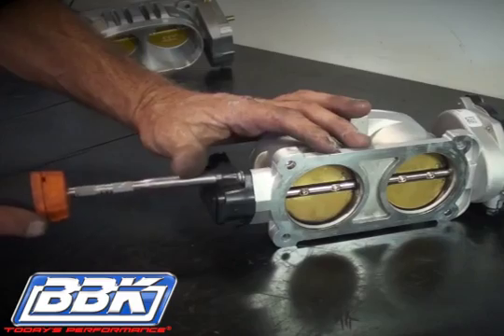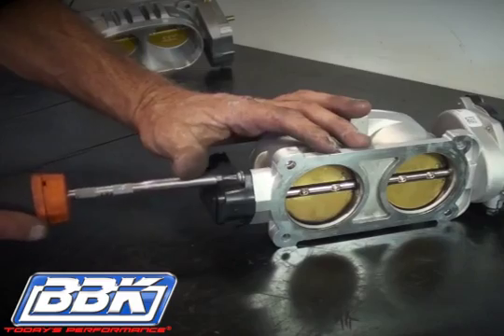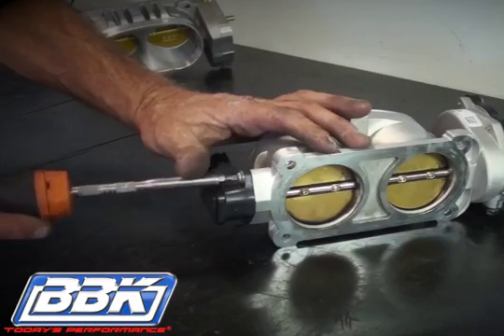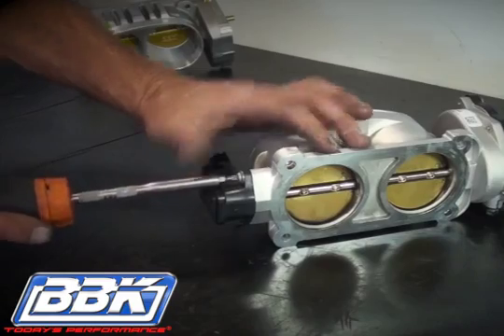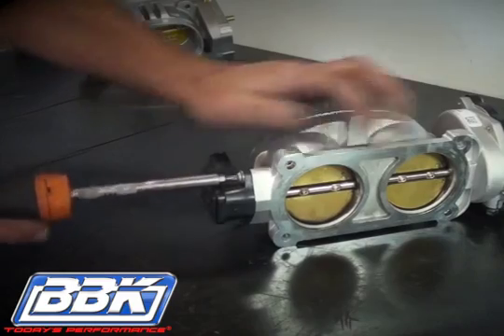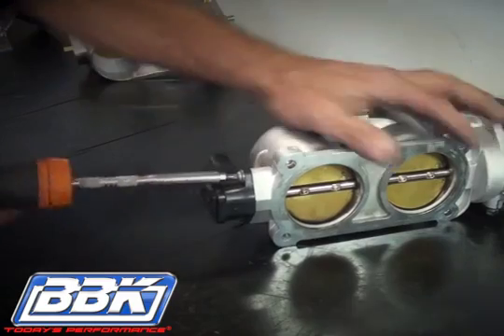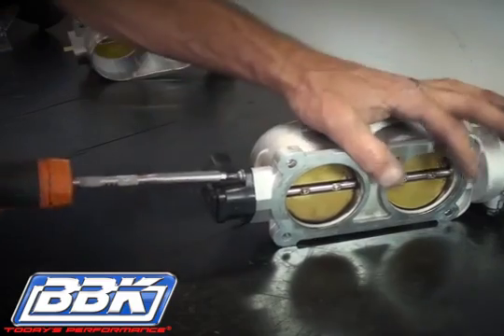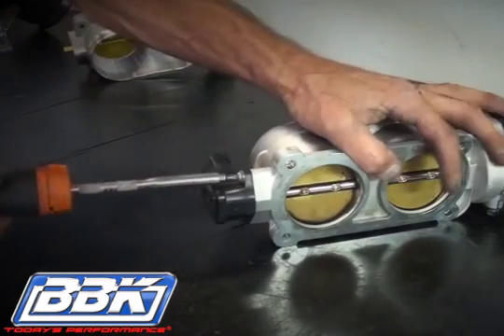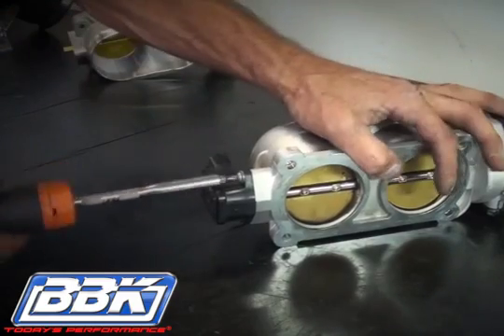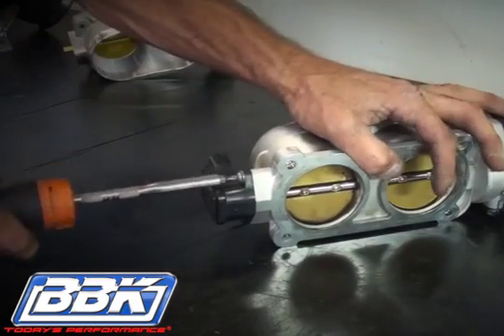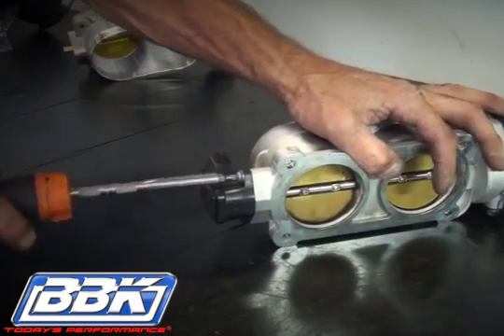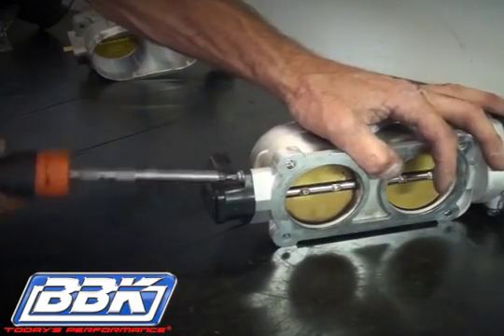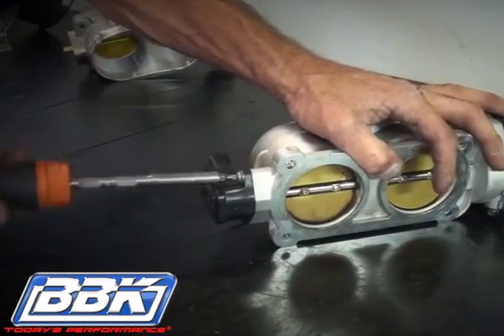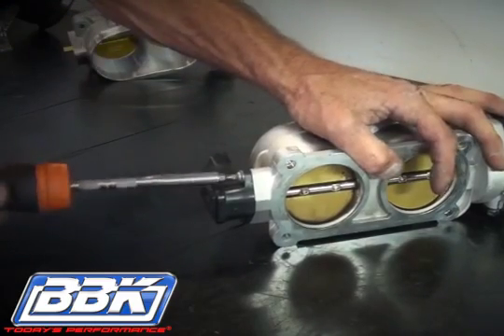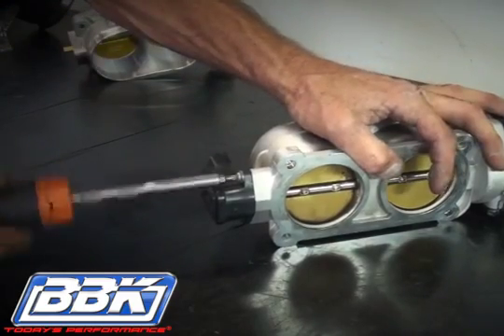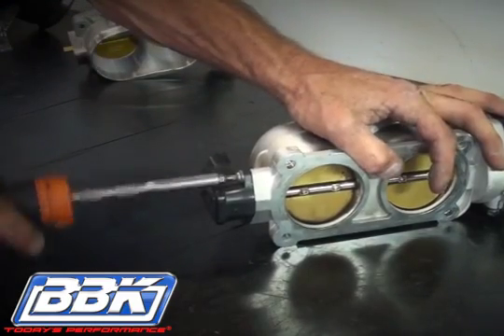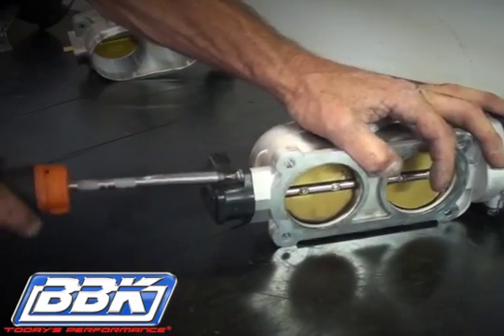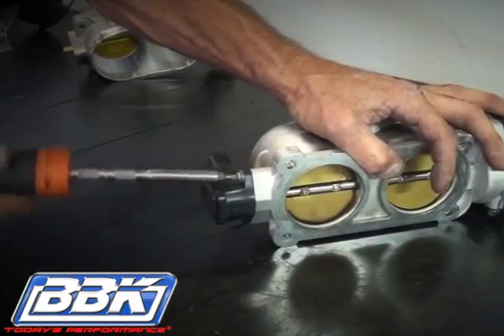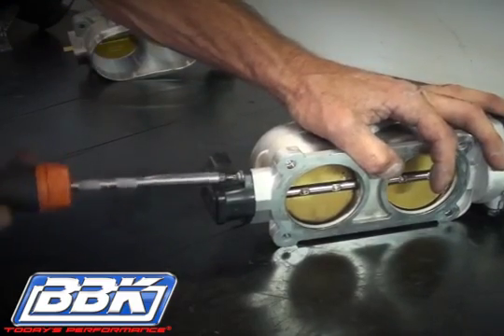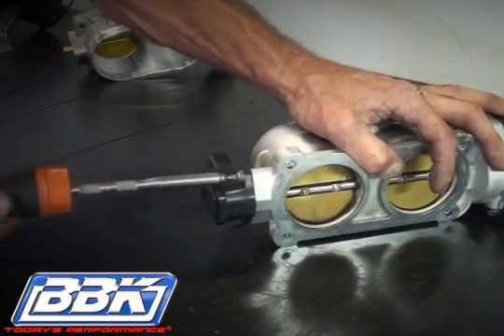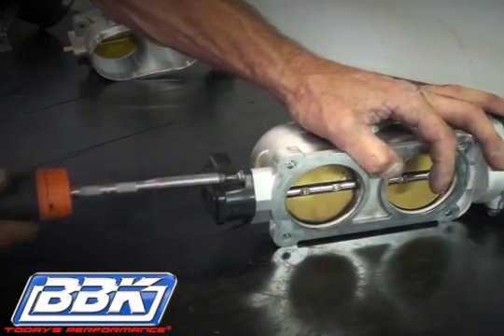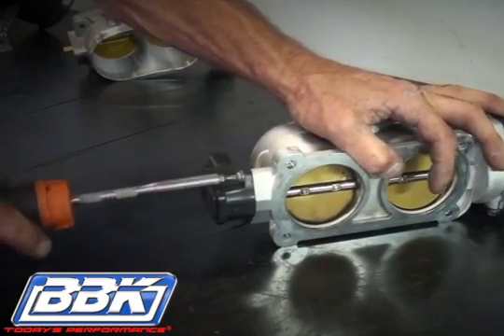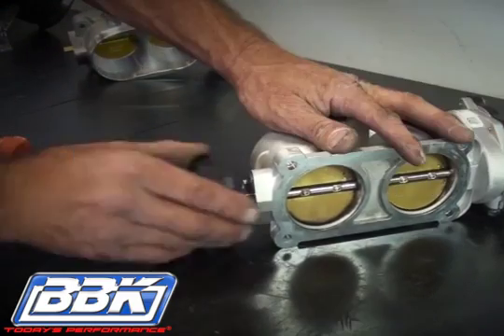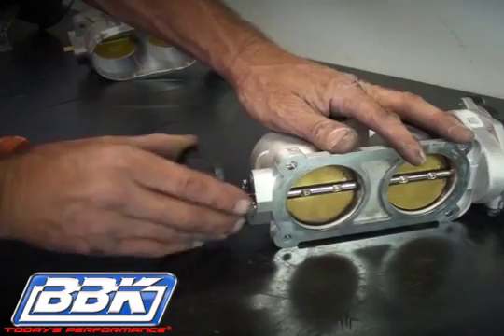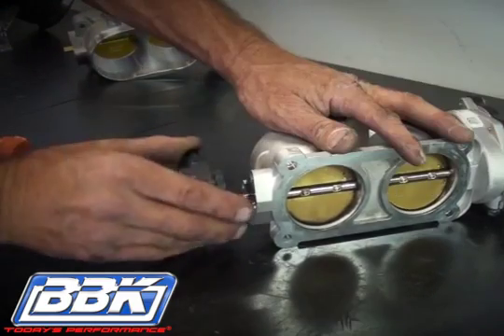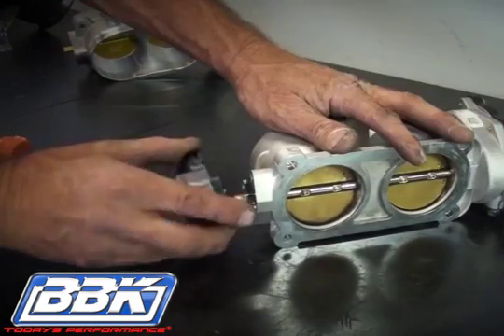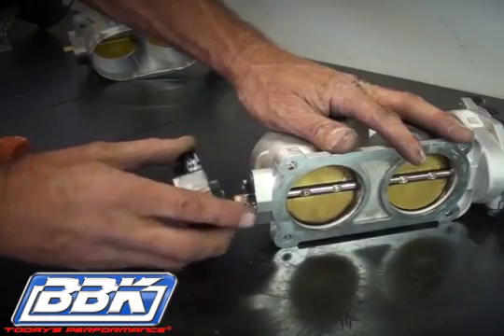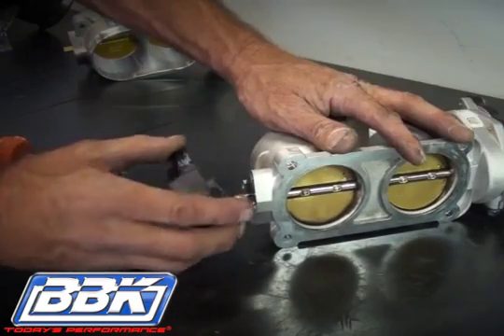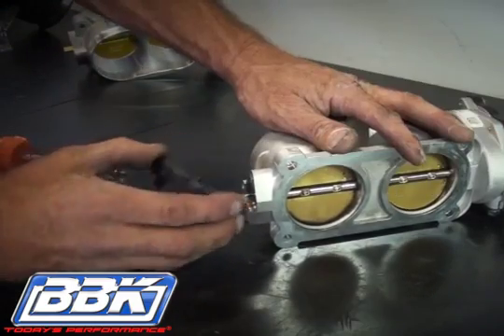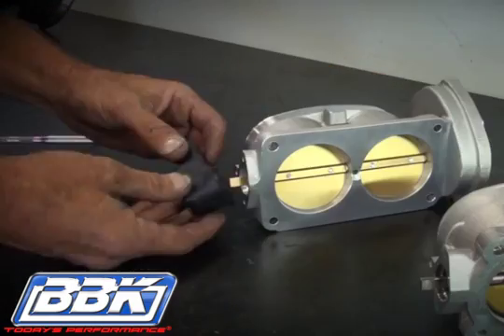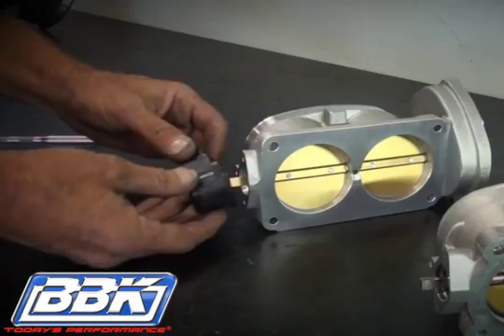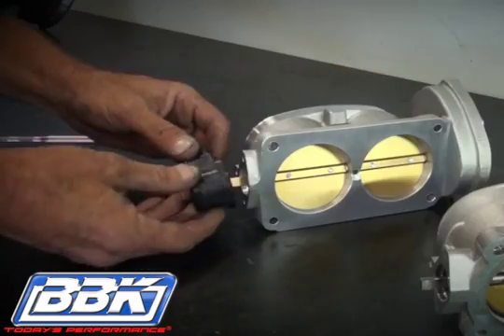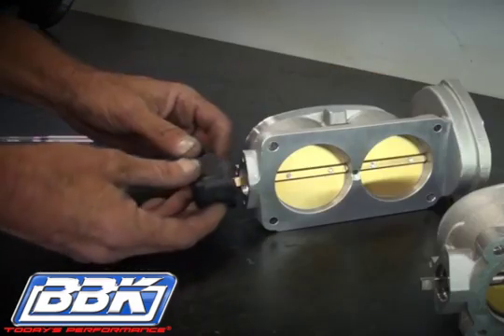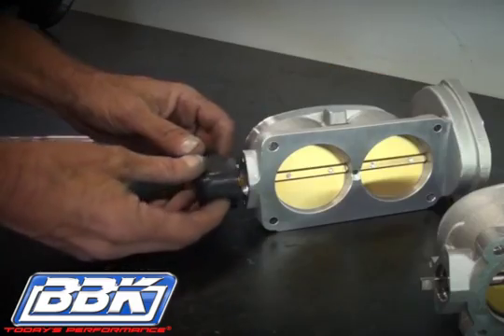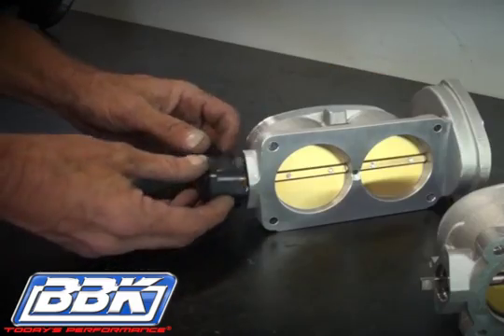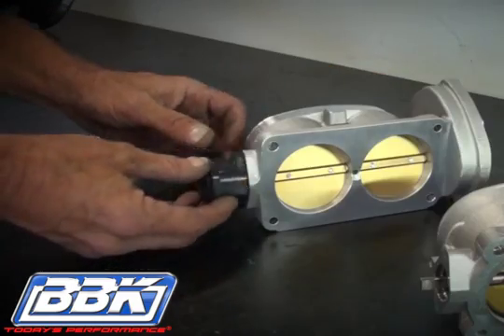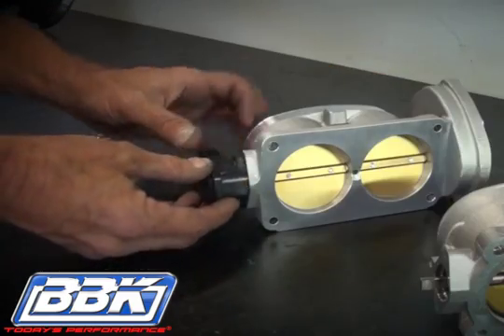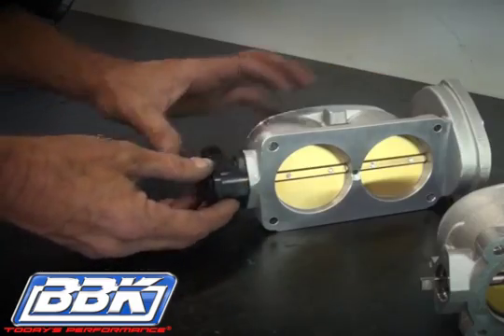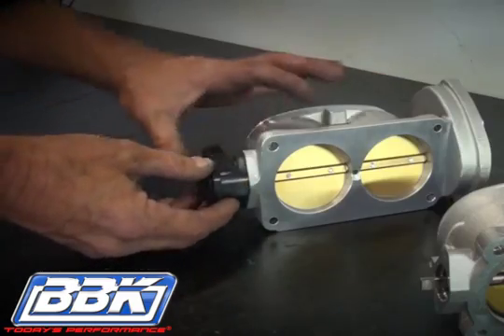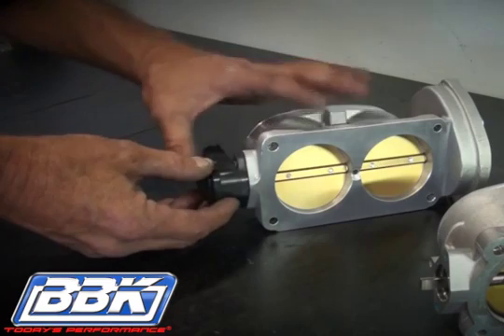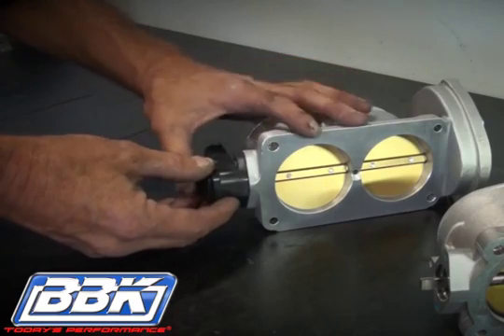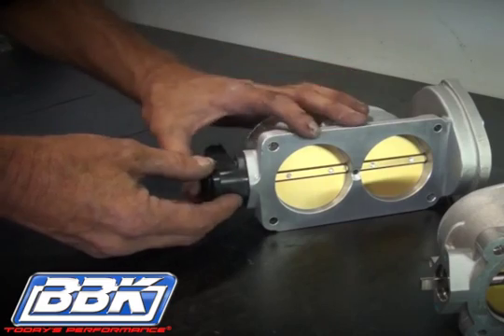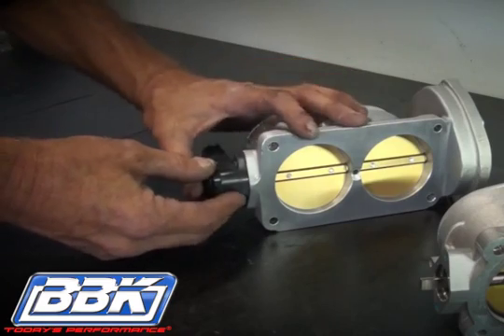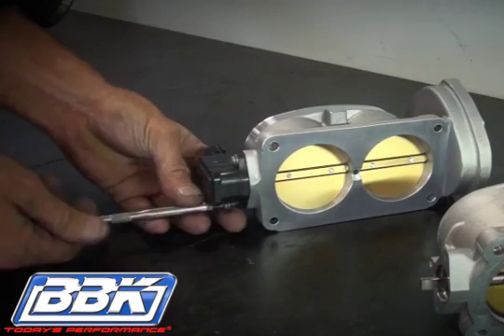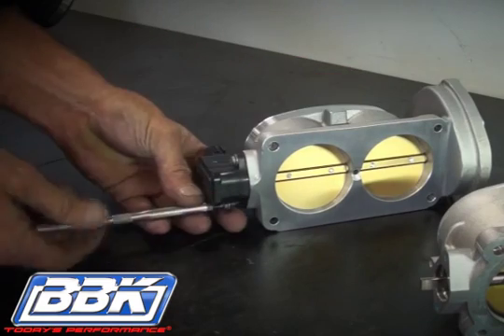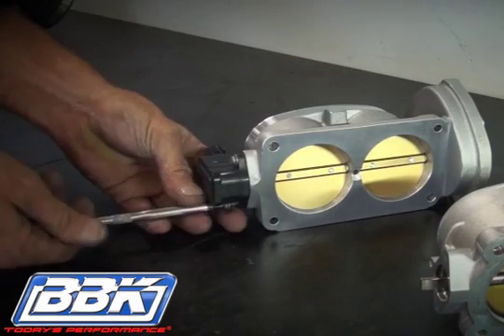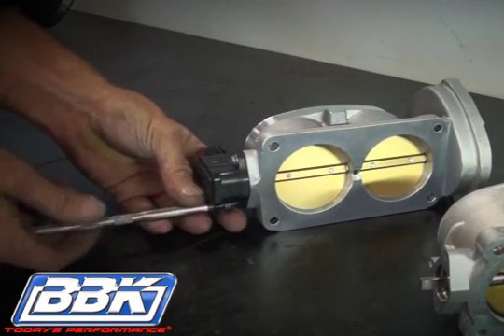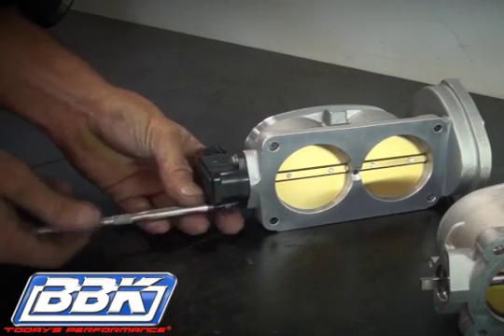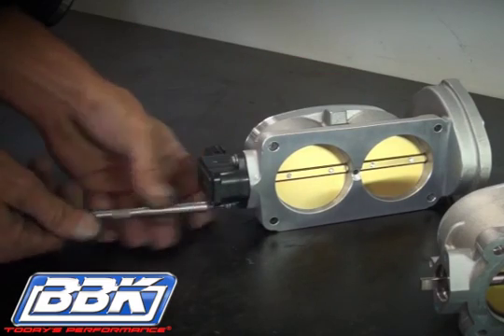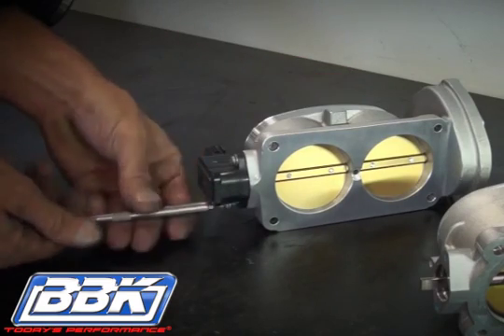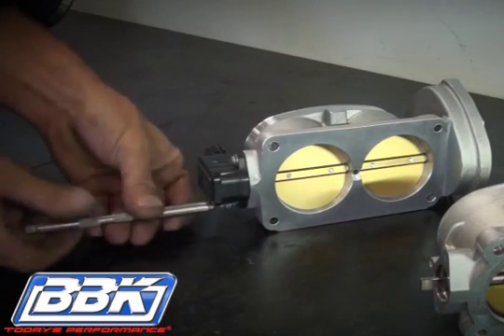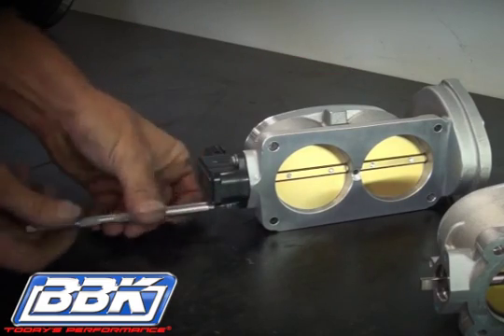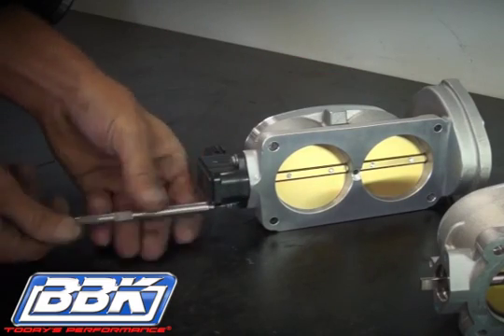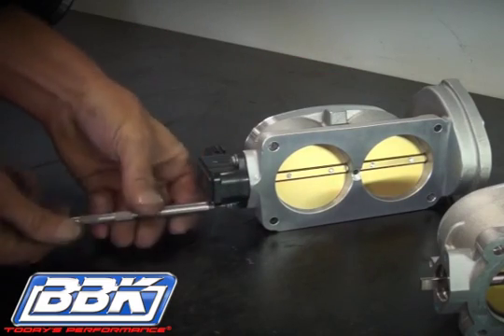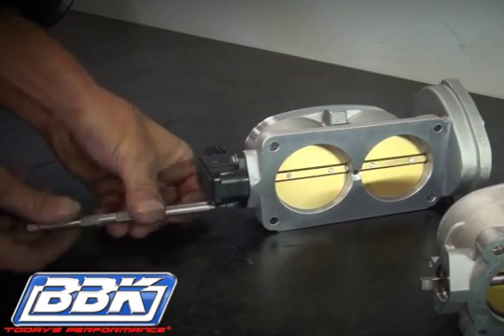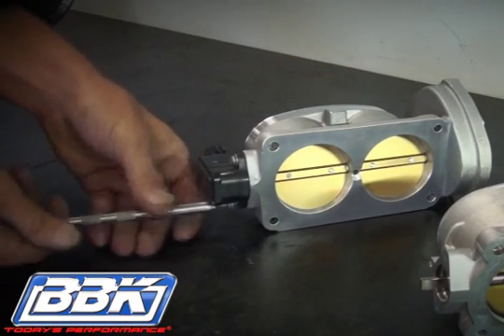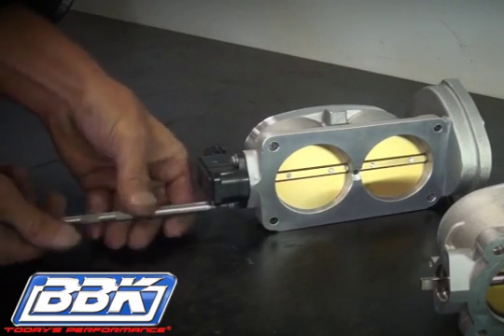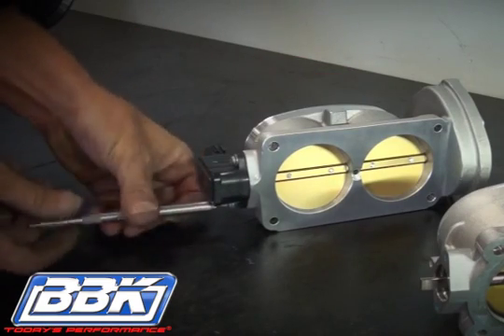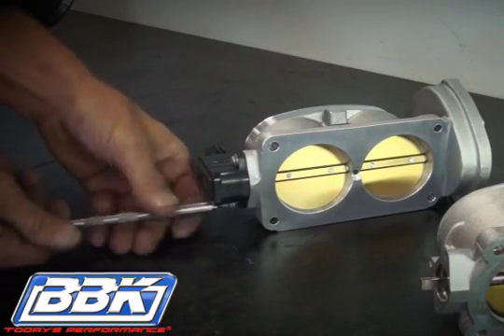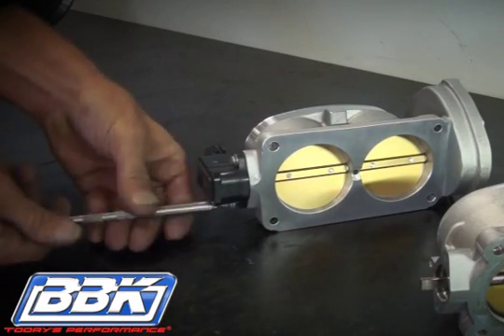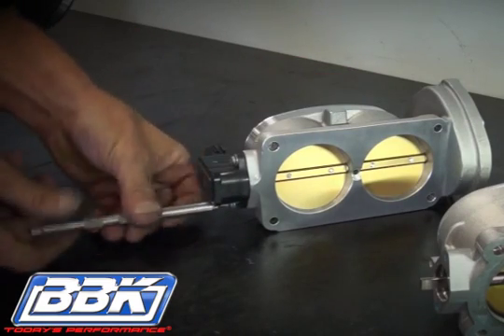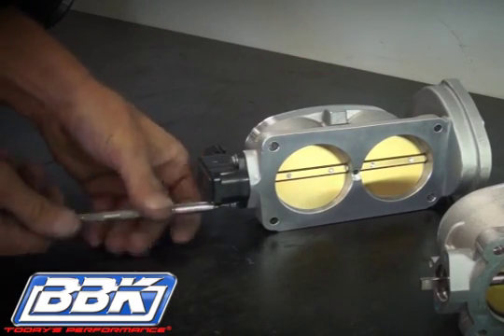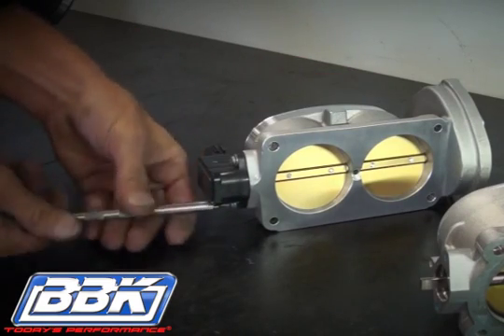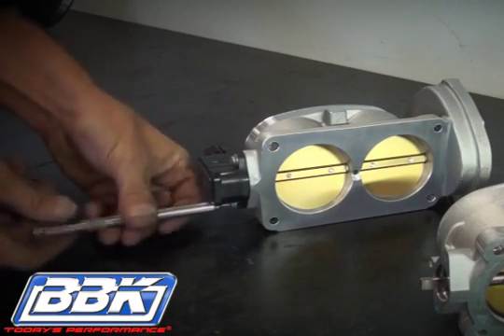Remove the screws from the TPS and pull it straight away from the throttle body without twisting, then transfer it to the BBK throttle body and bolt it down.